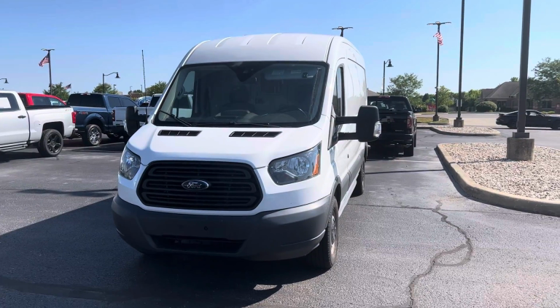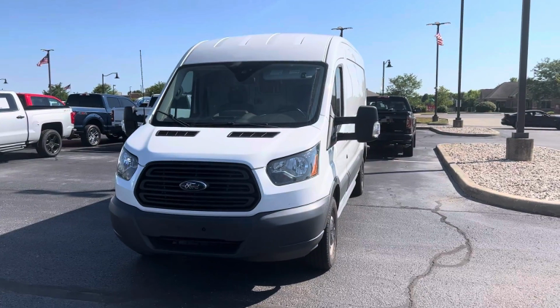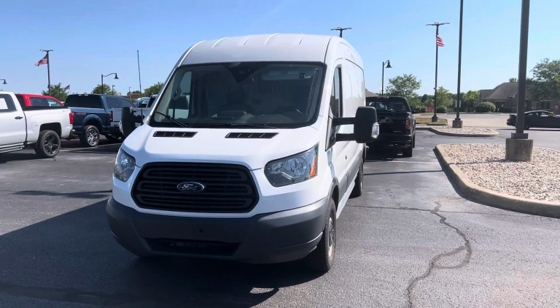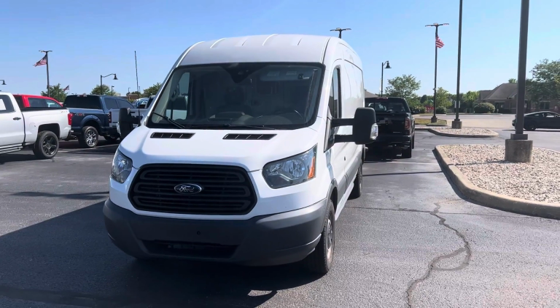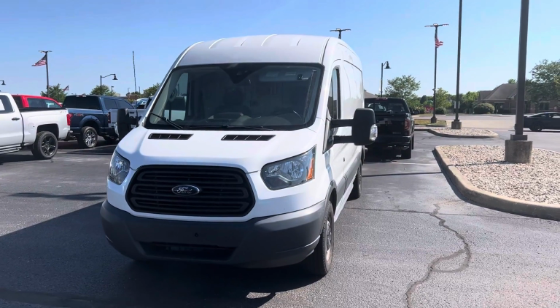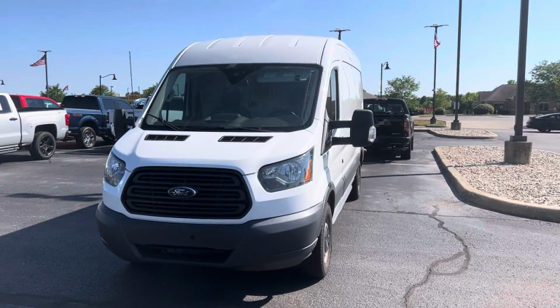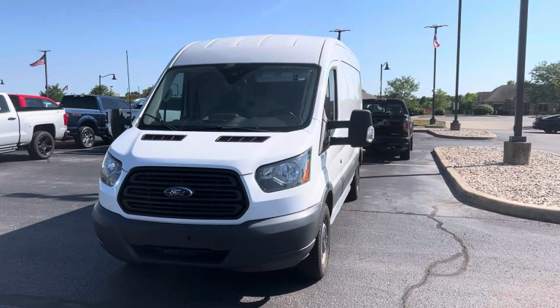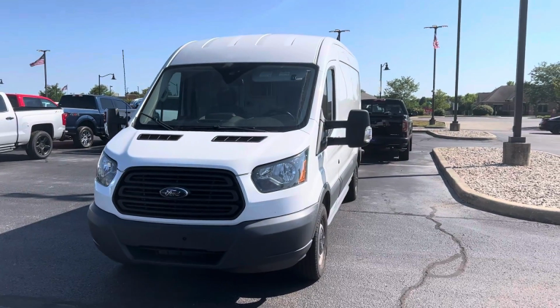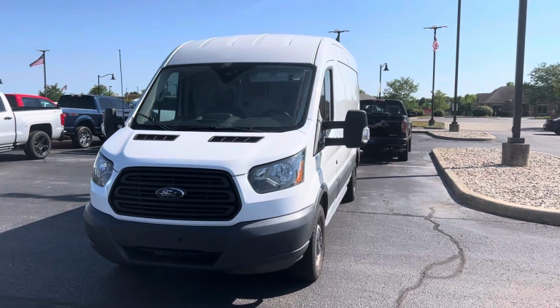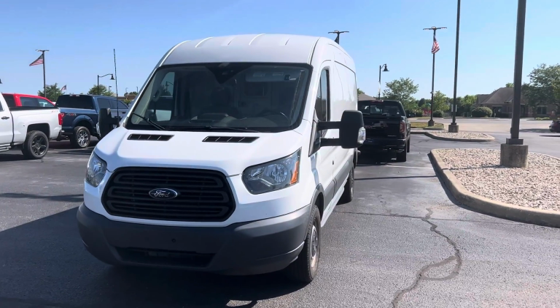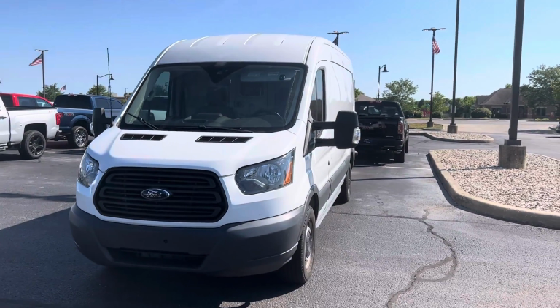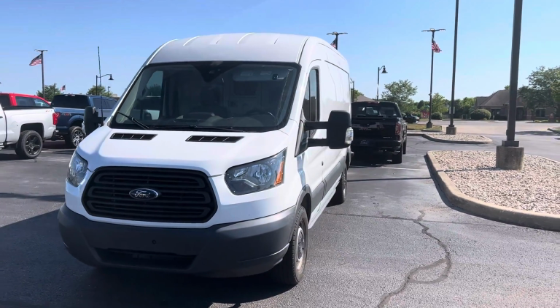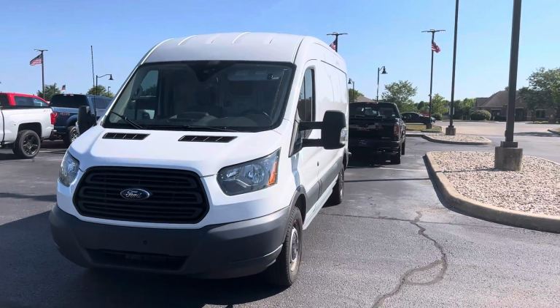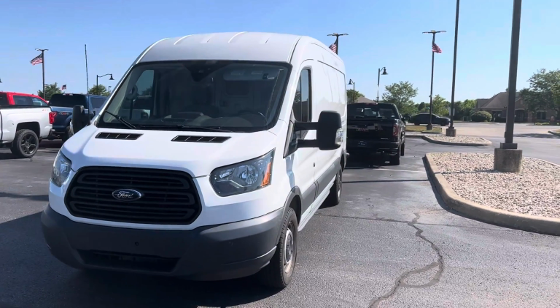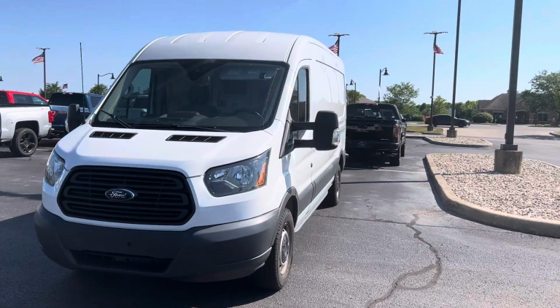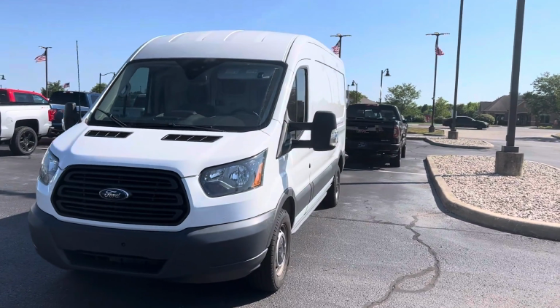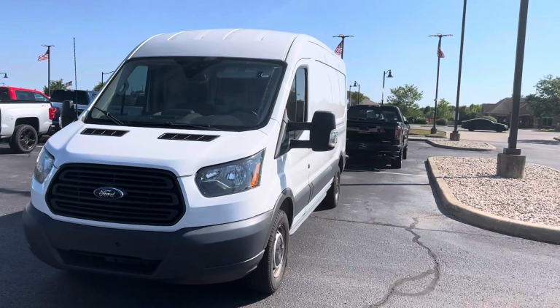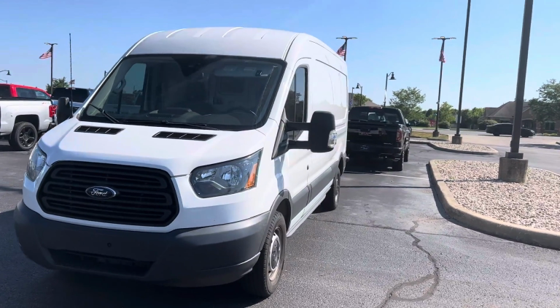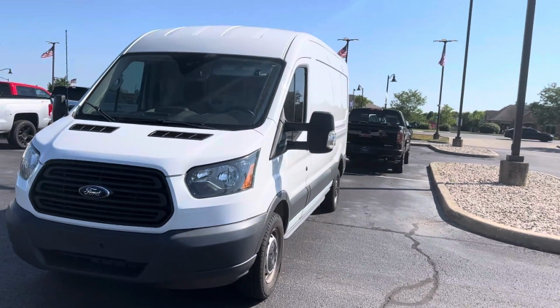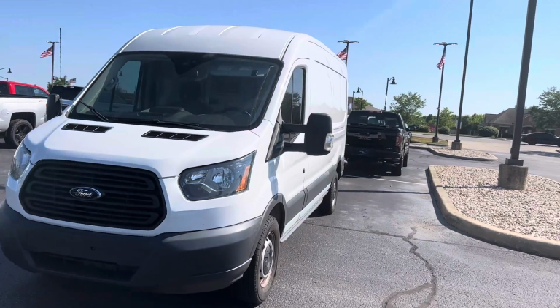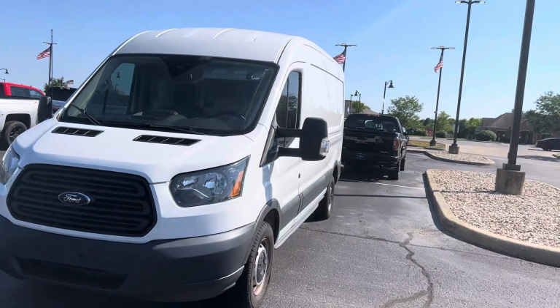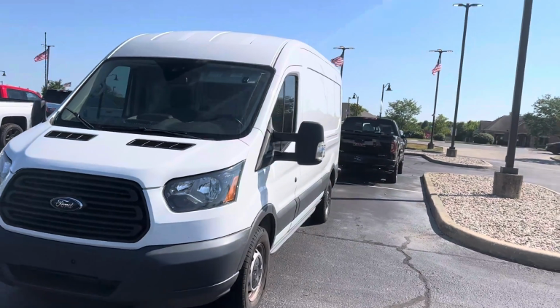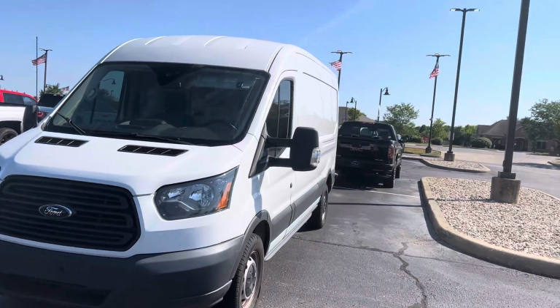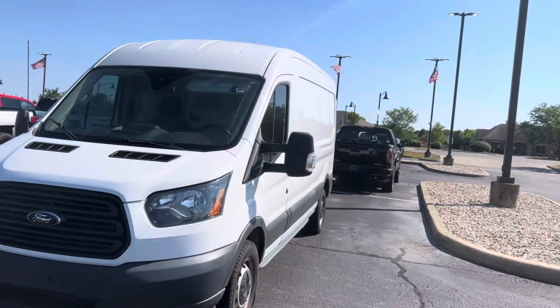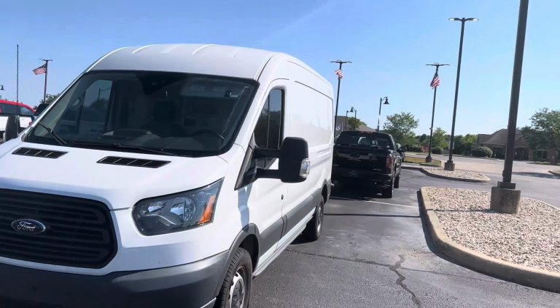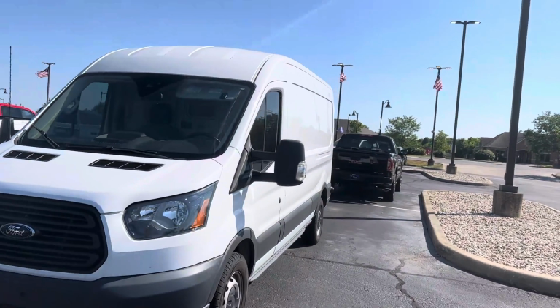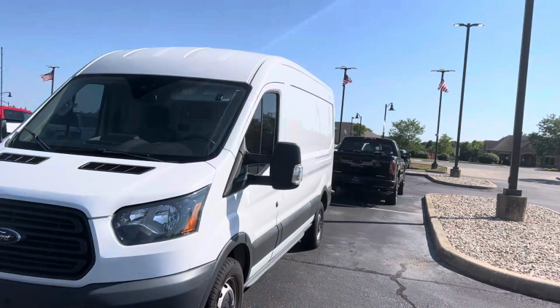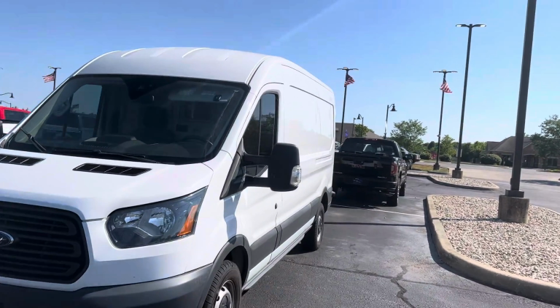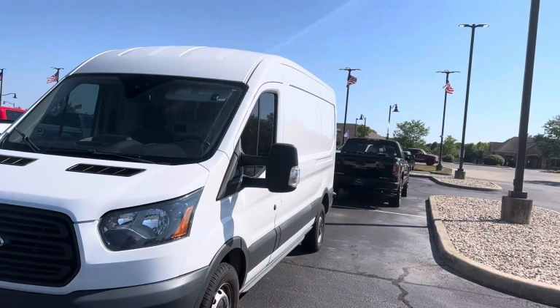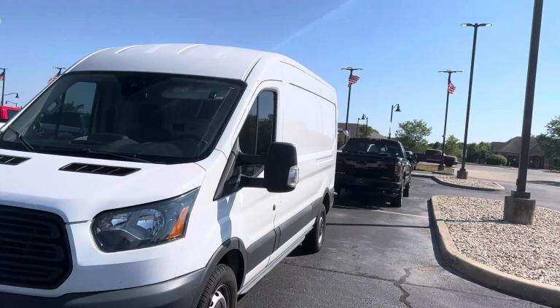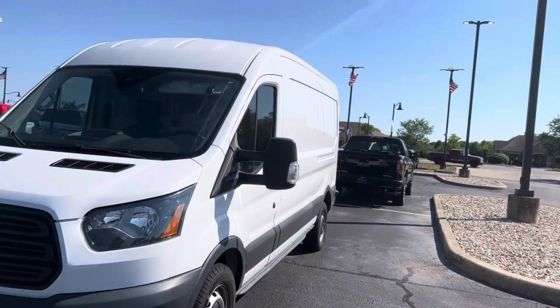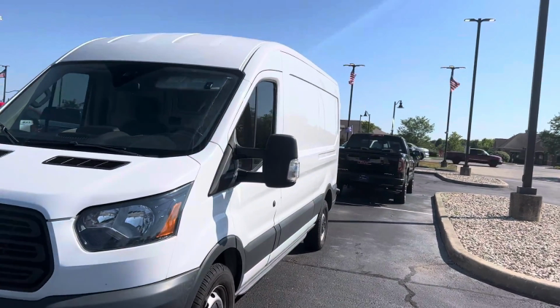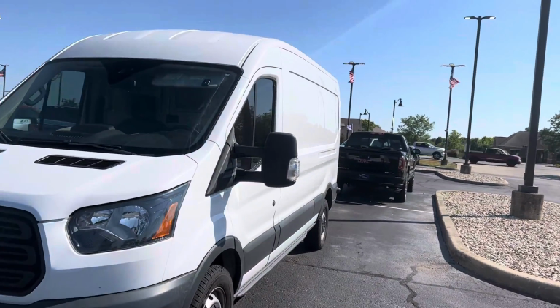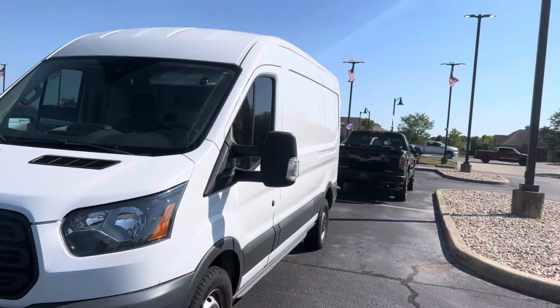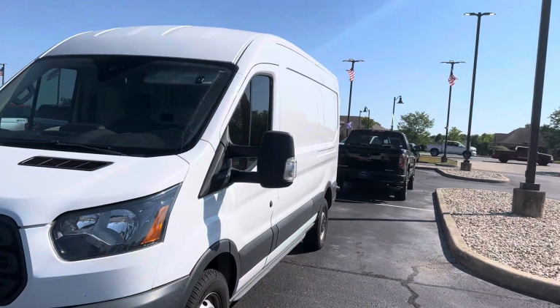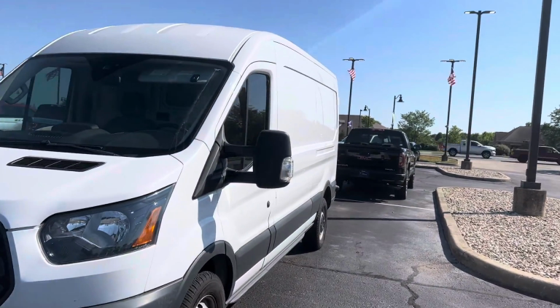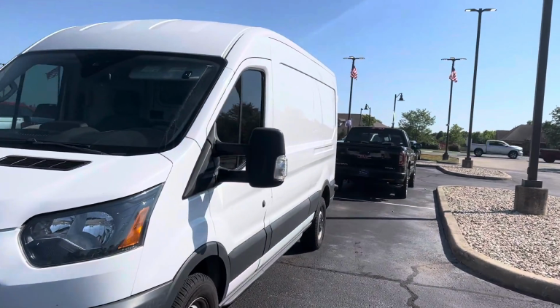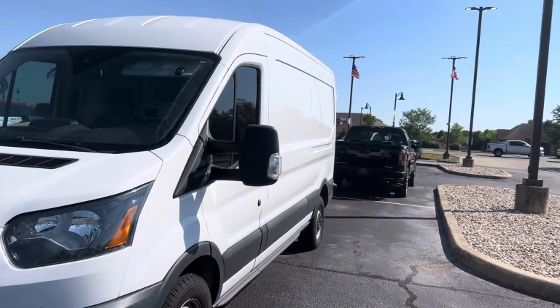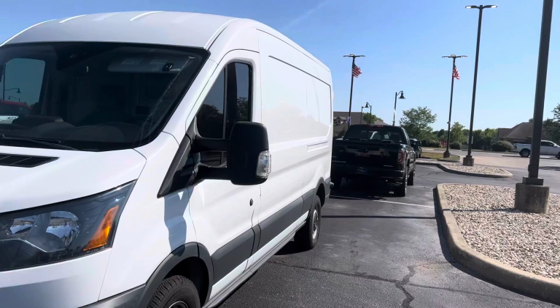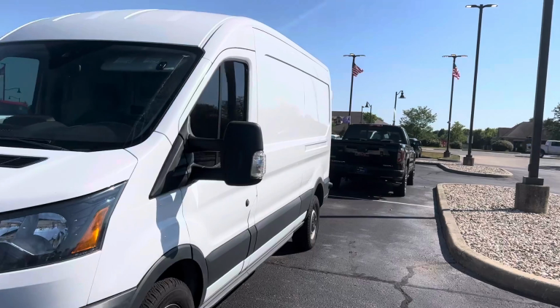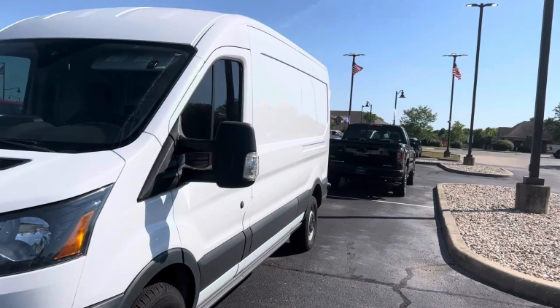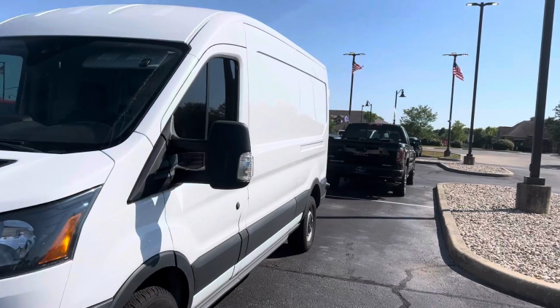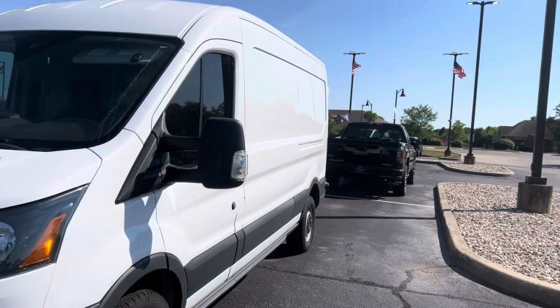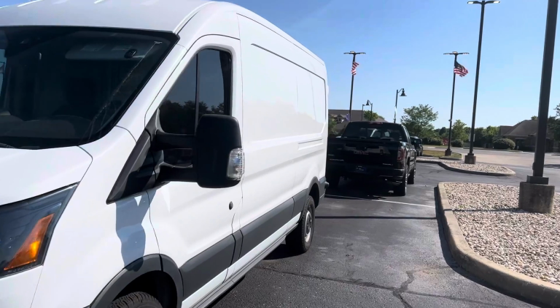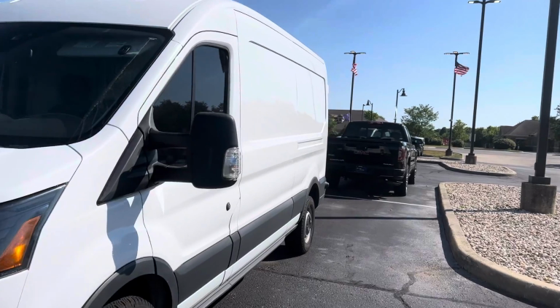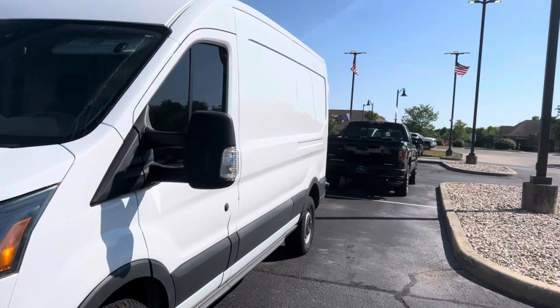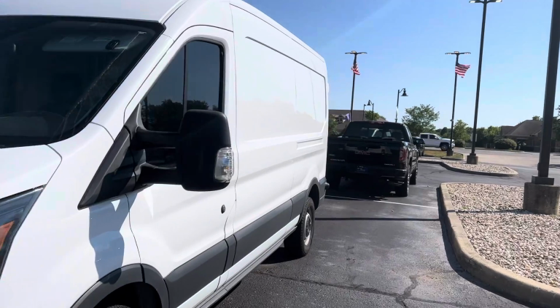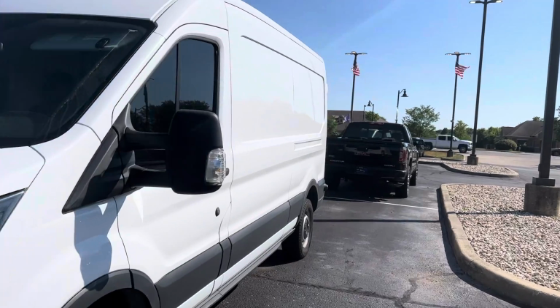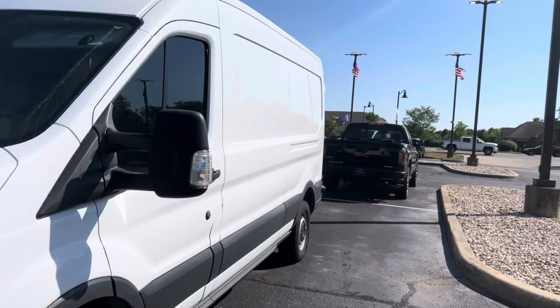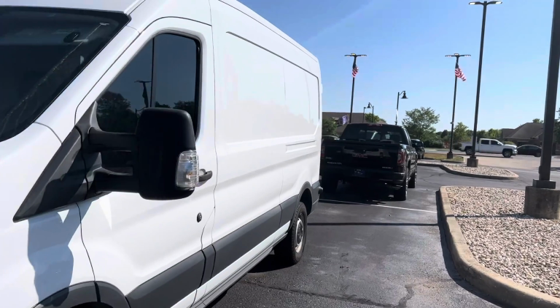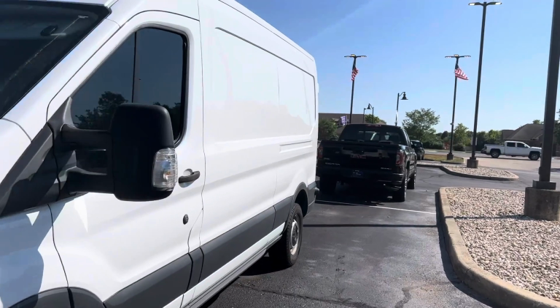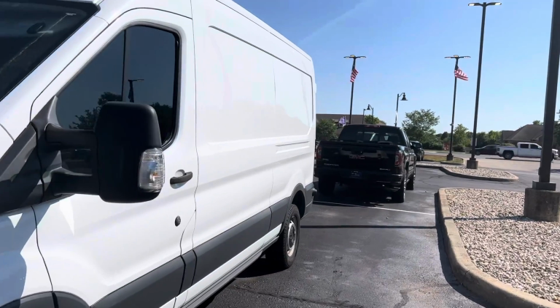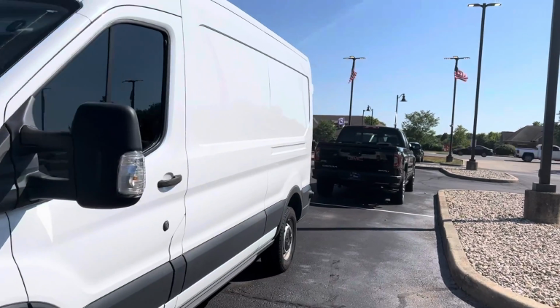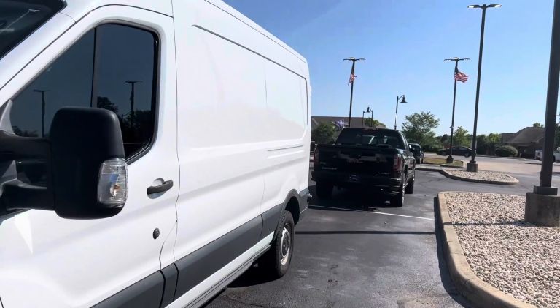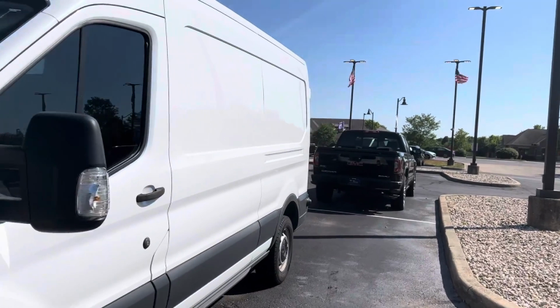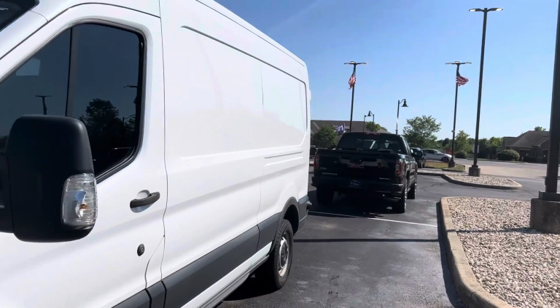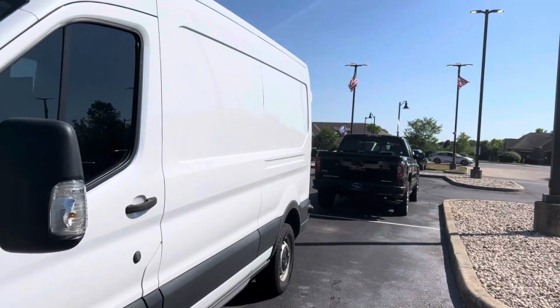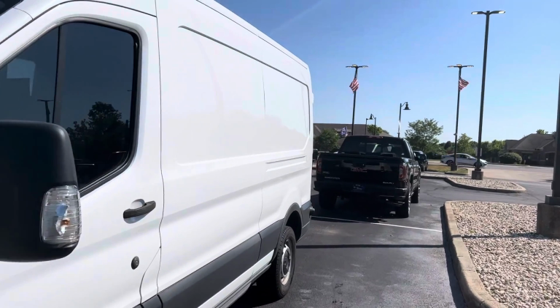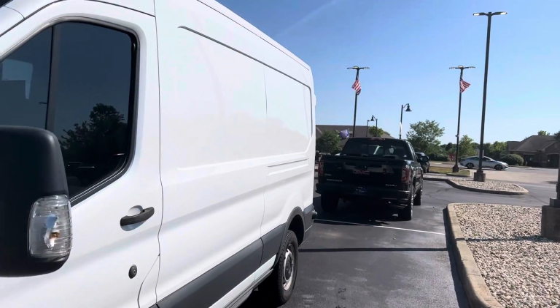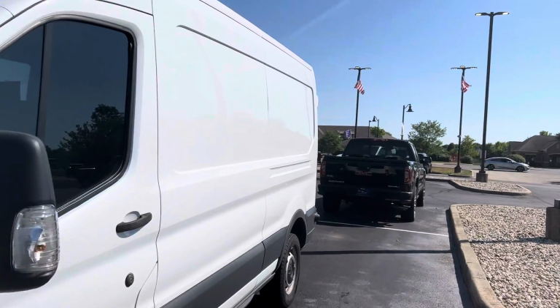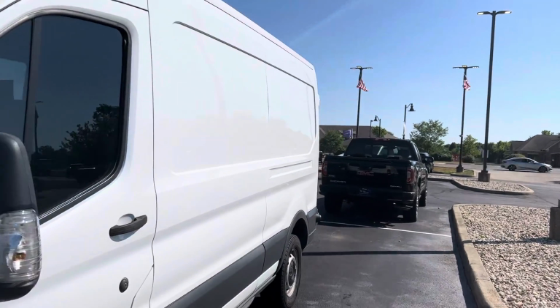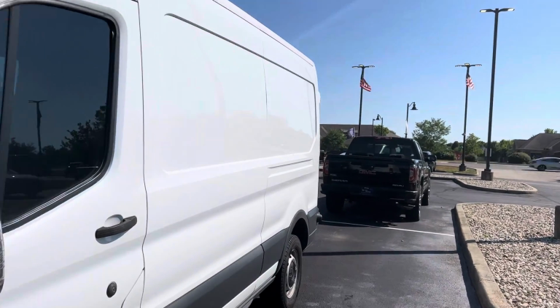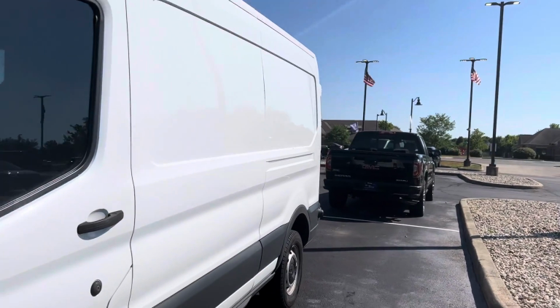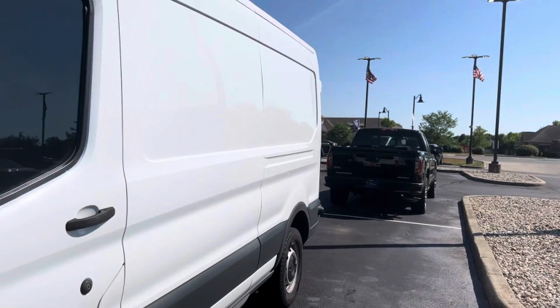Hi, I'm Steve McCauley with Bill Estes Ford. I want to do a quick walk around video on this 2016 Transit you're interested in.